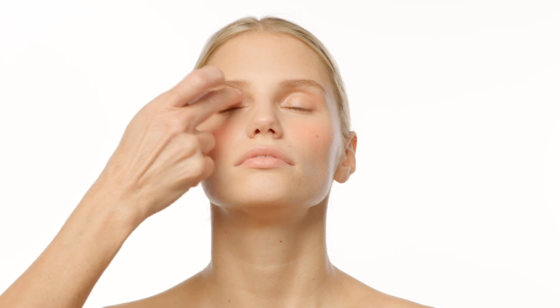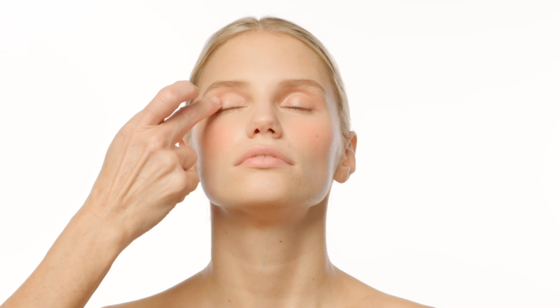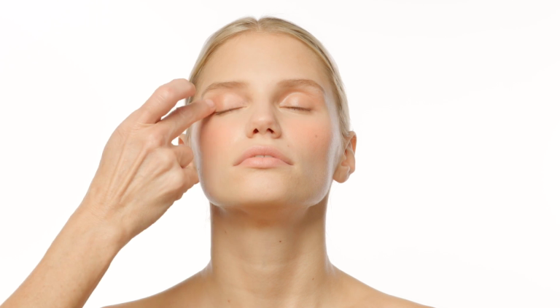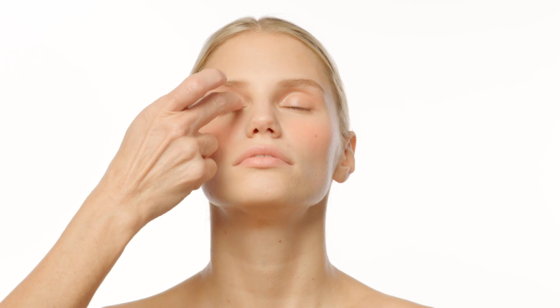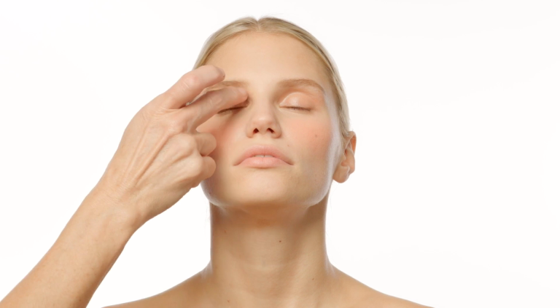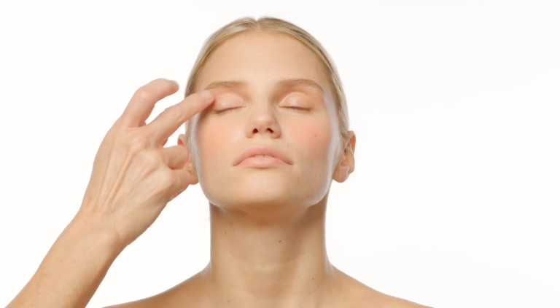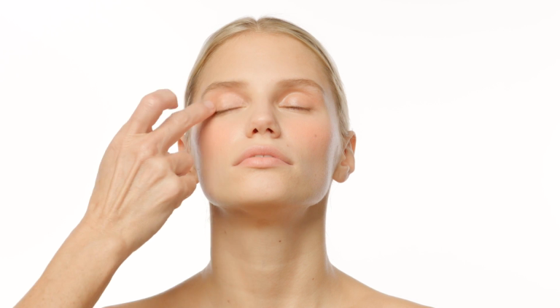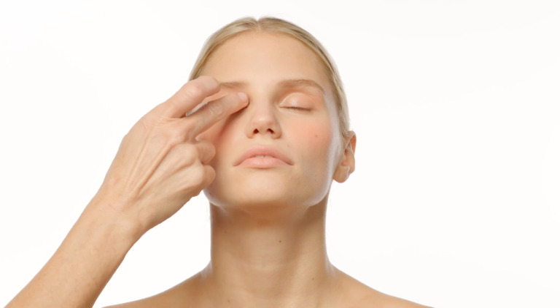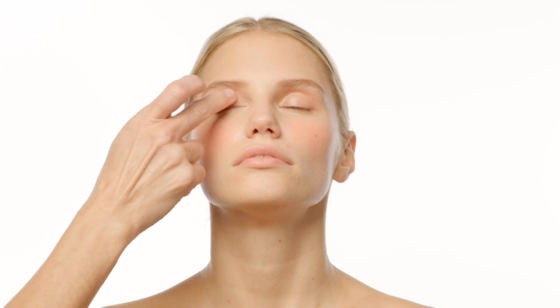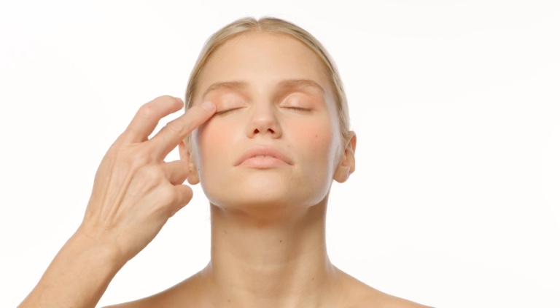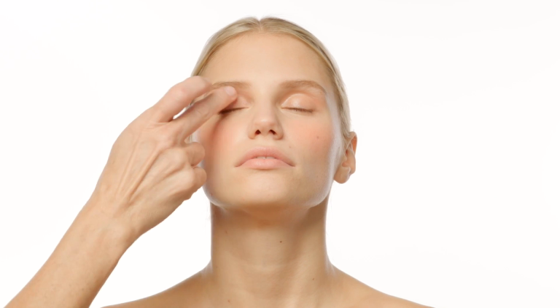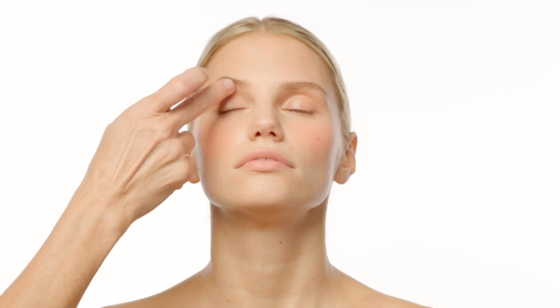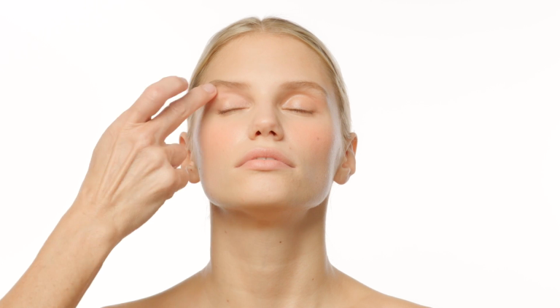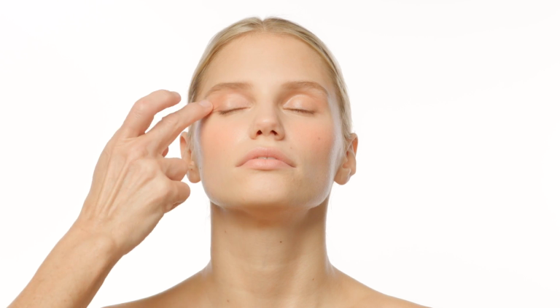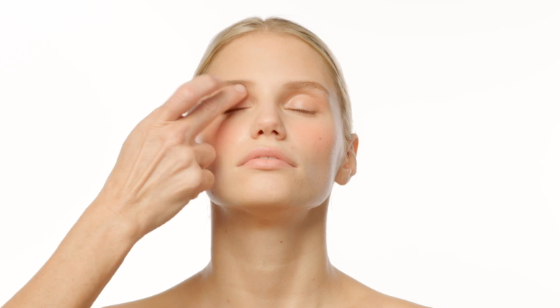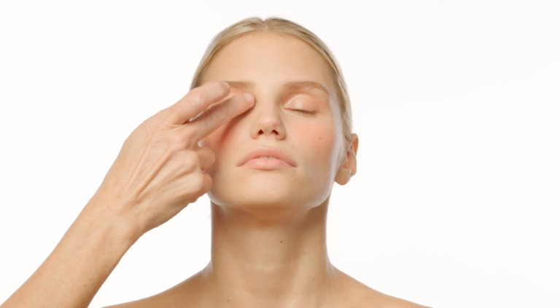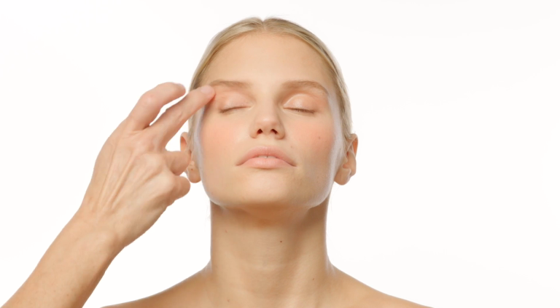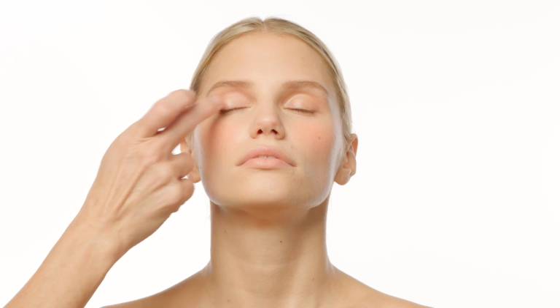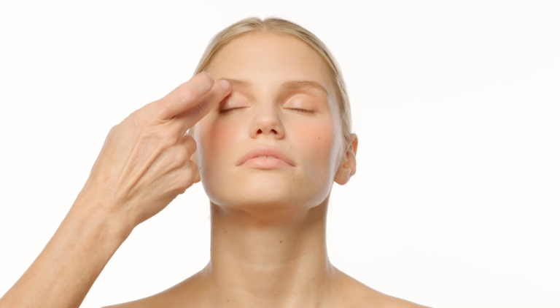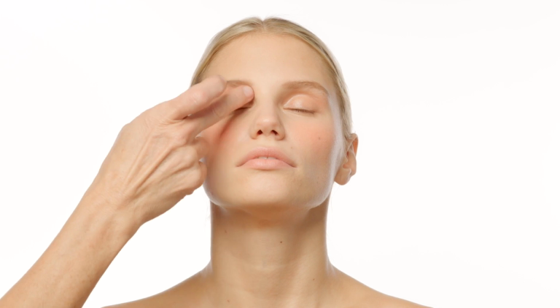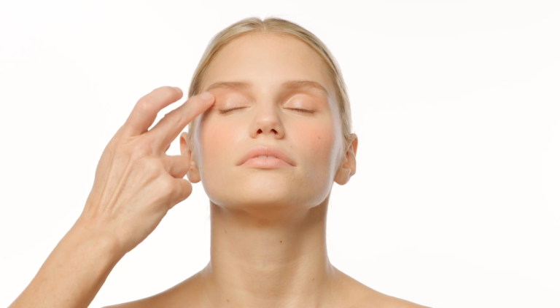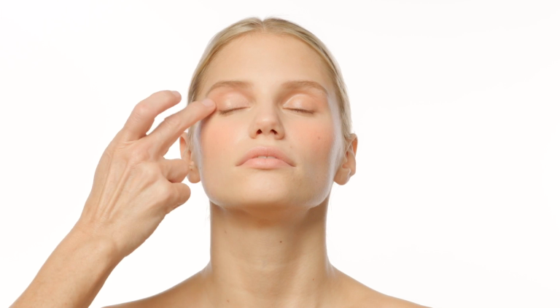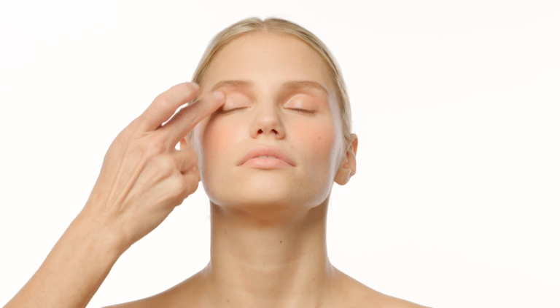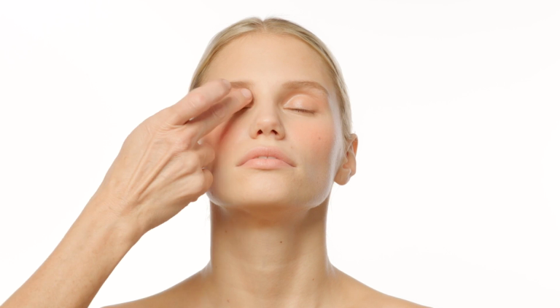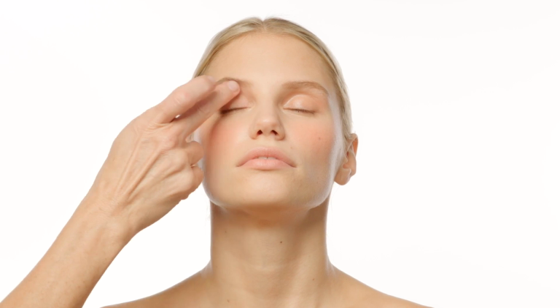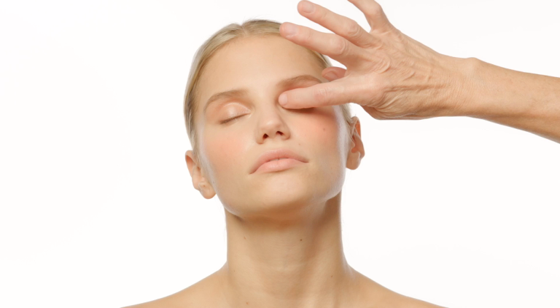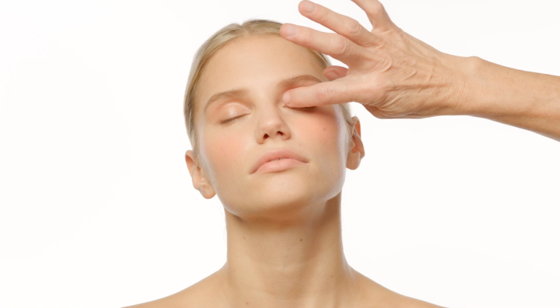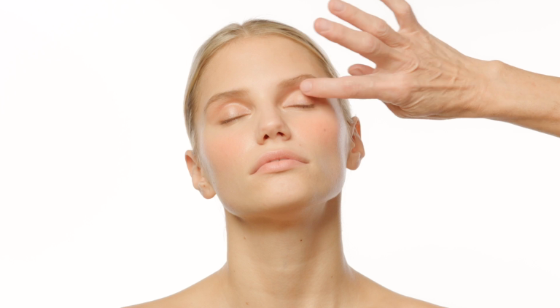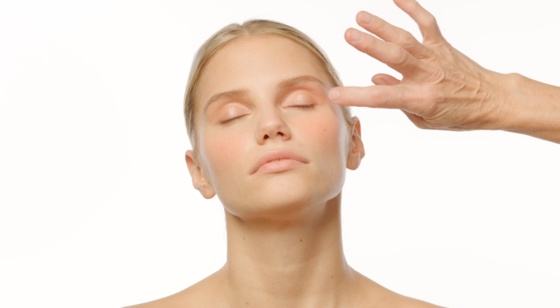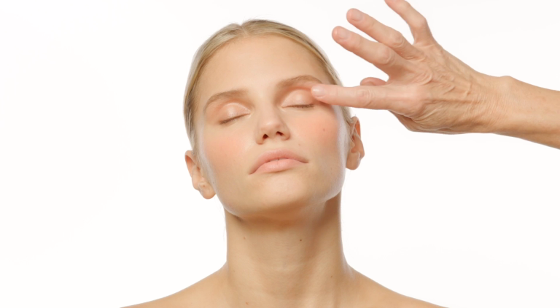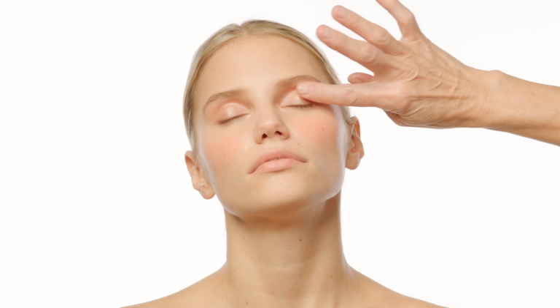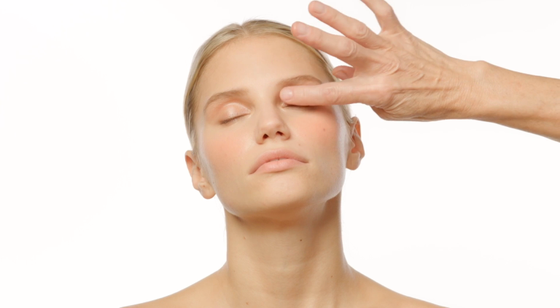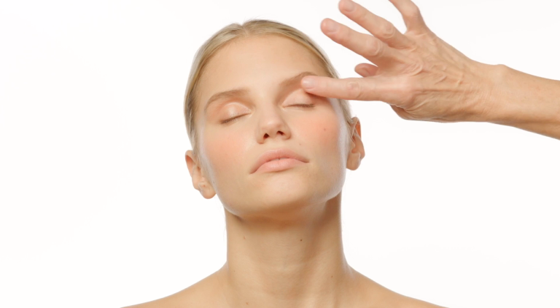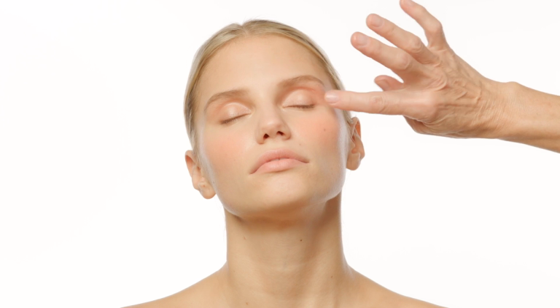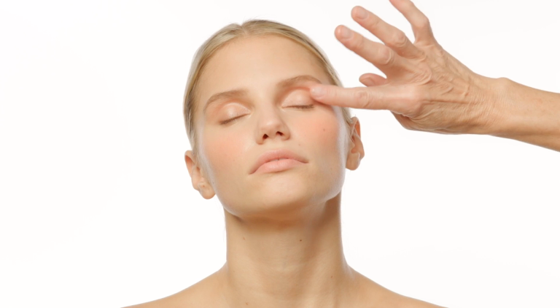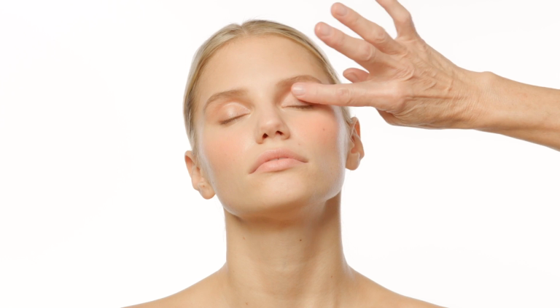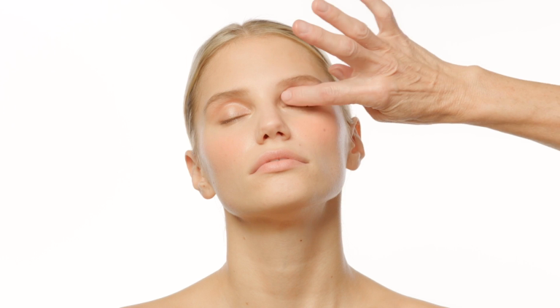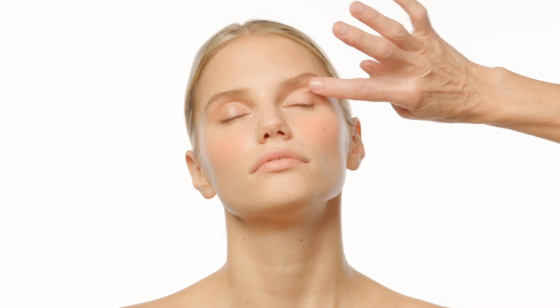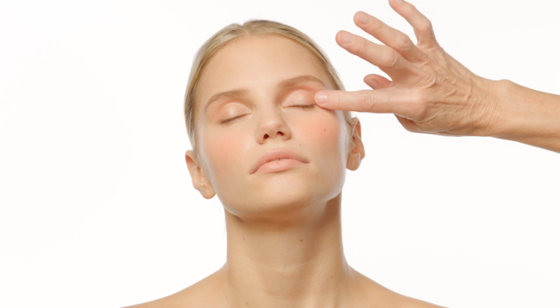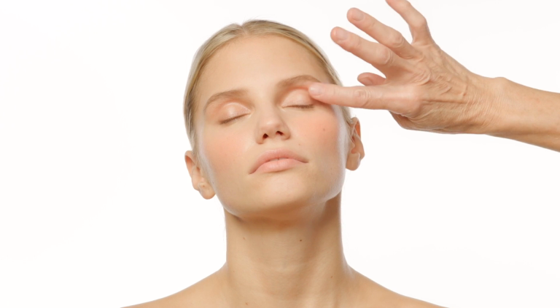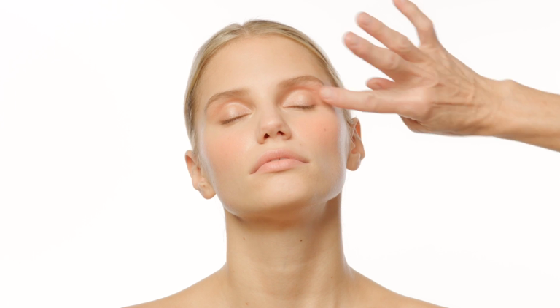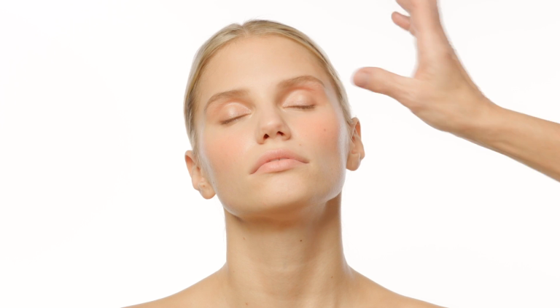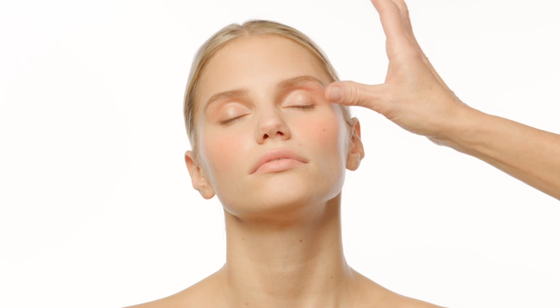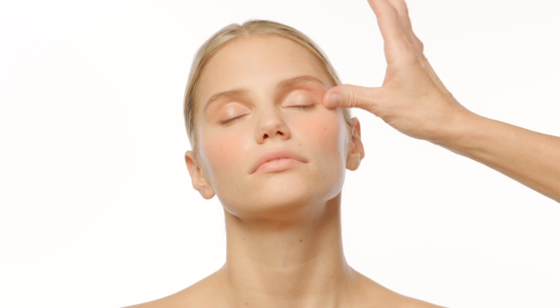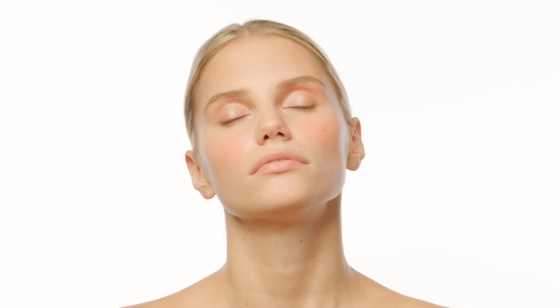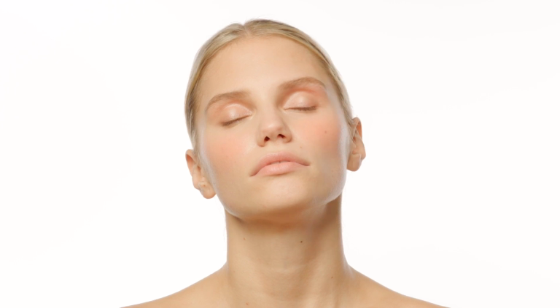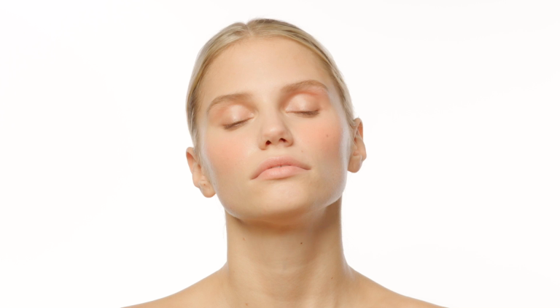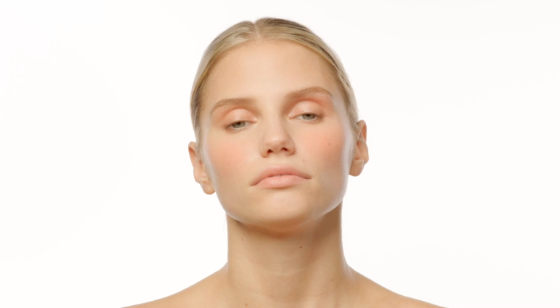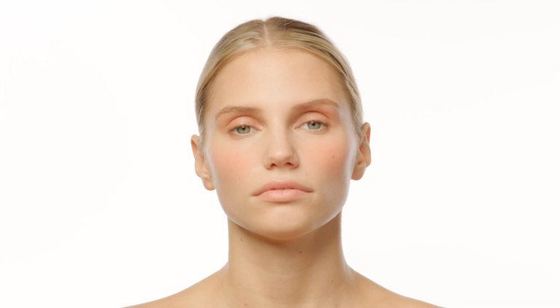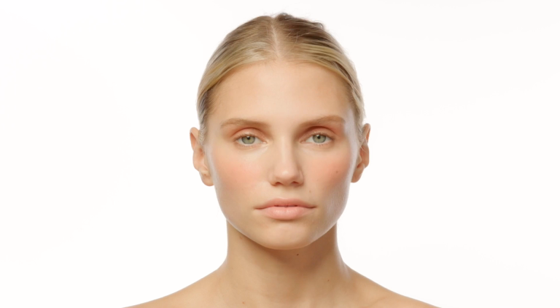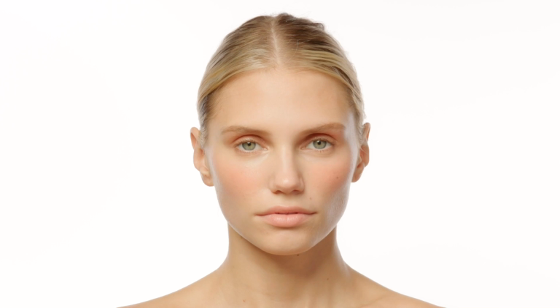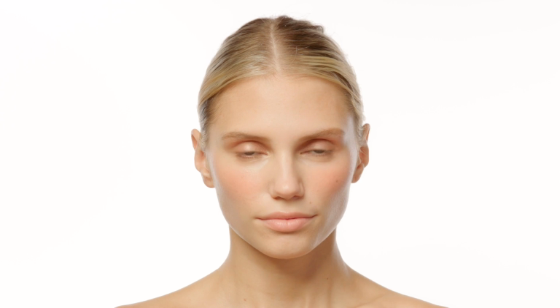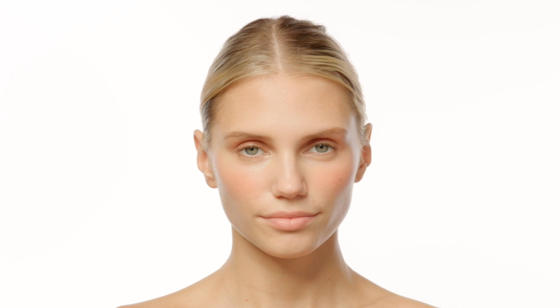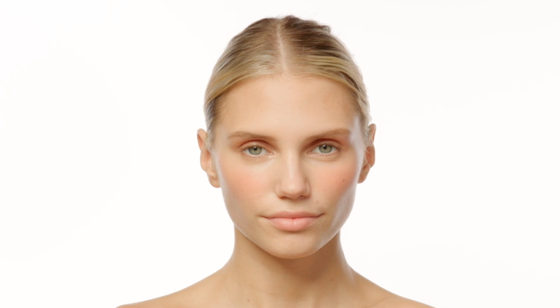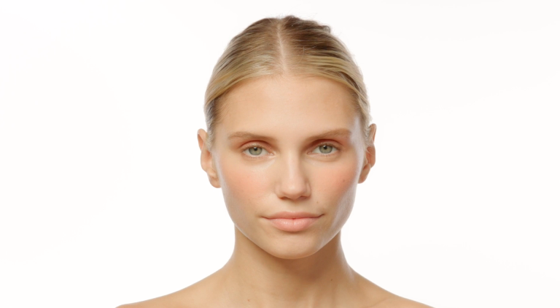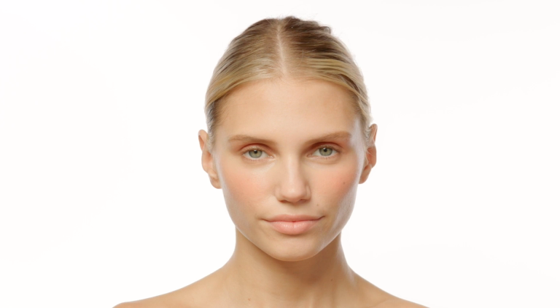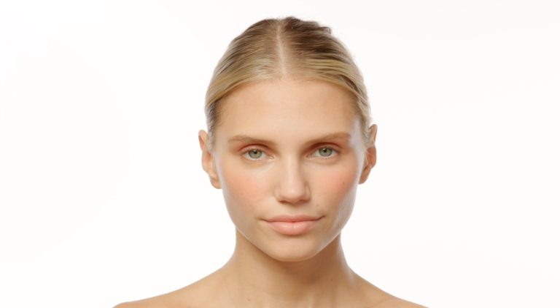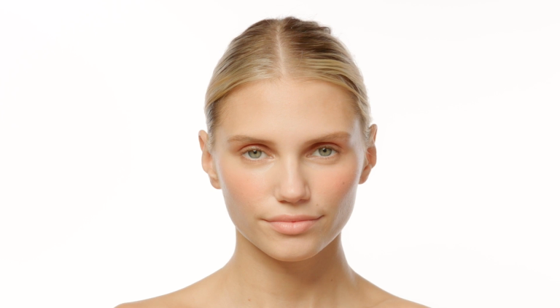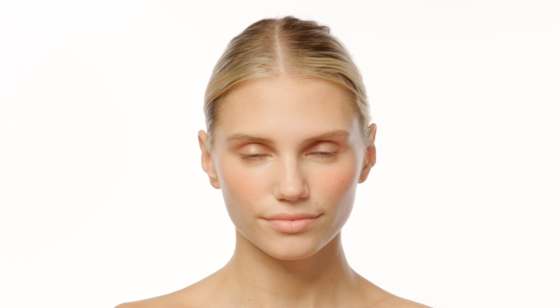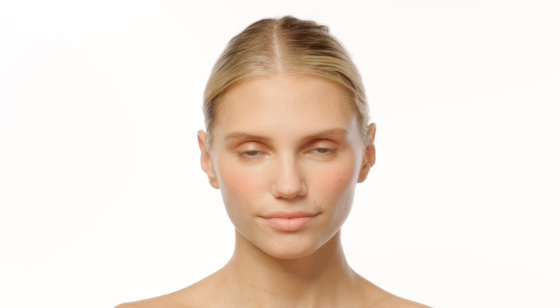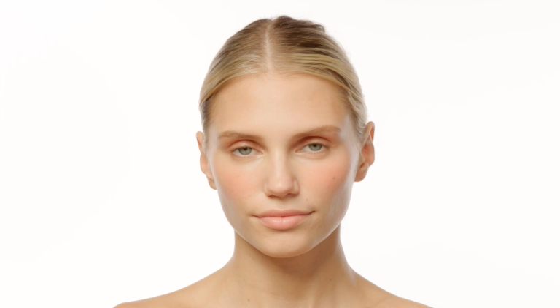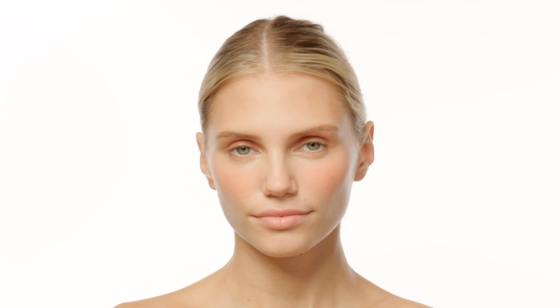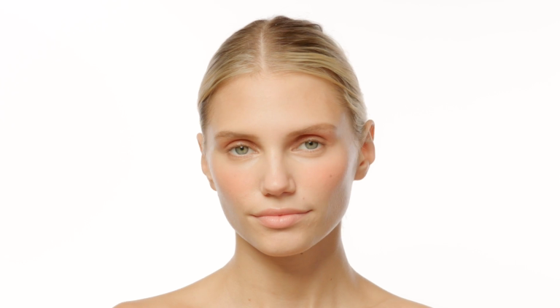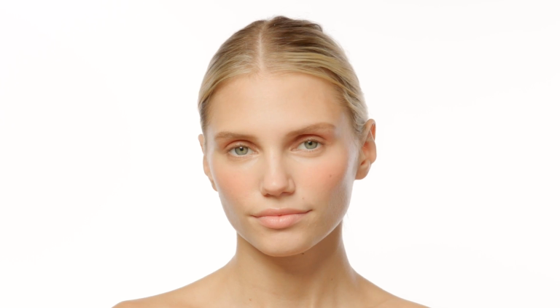The lid tint formula is designed to be an easy way to achieve a quick hint of color with a satin finish.